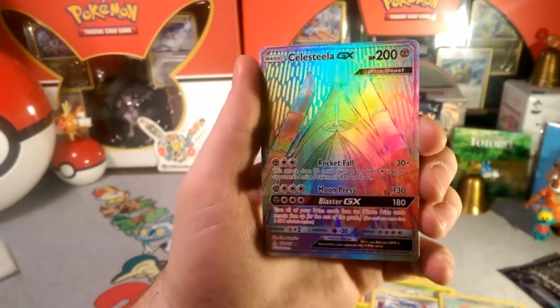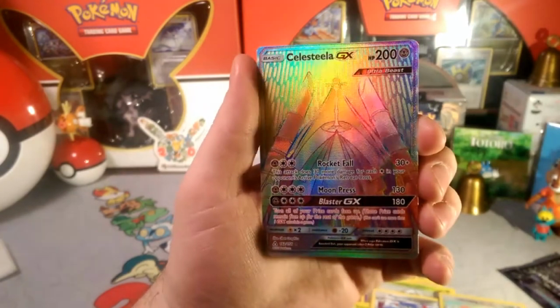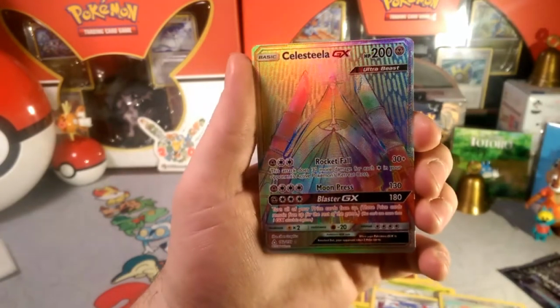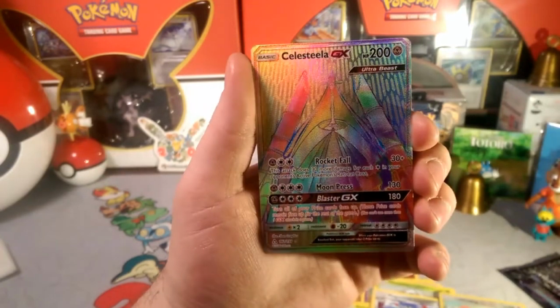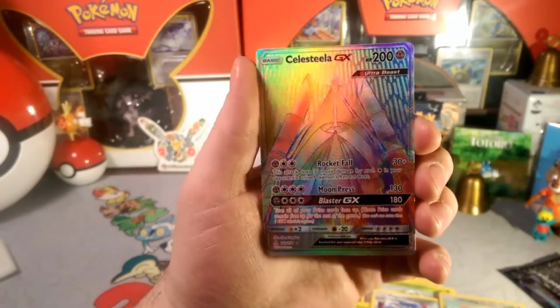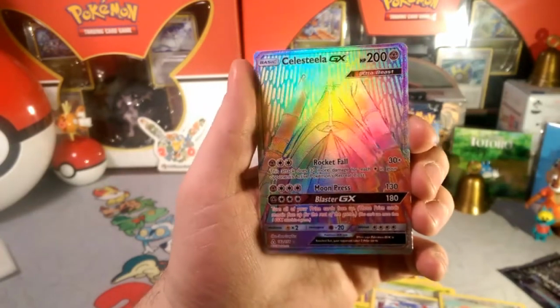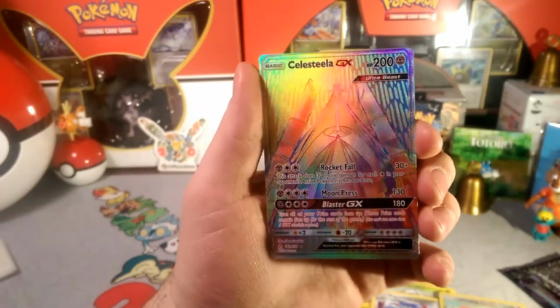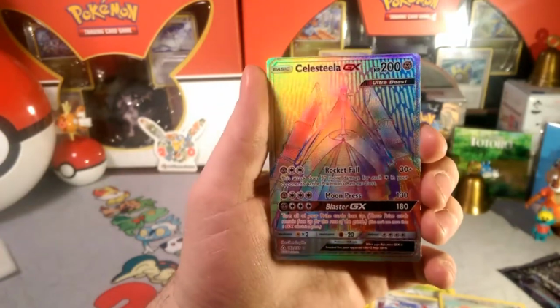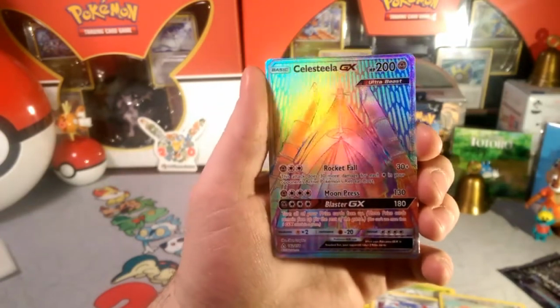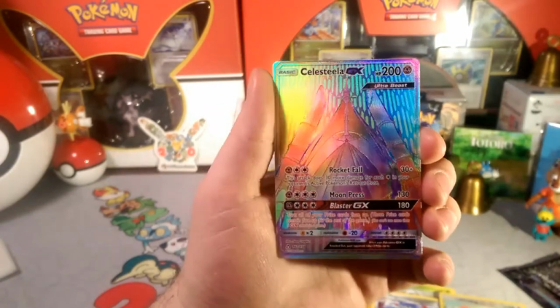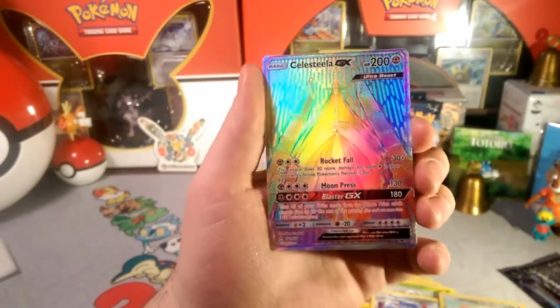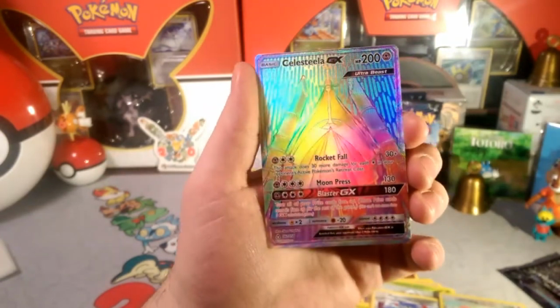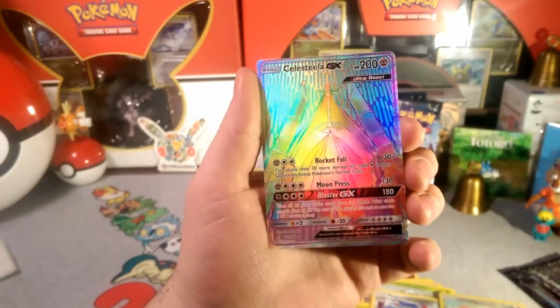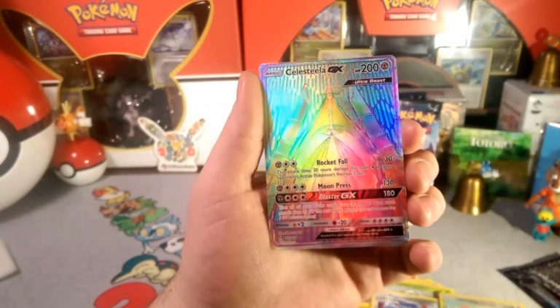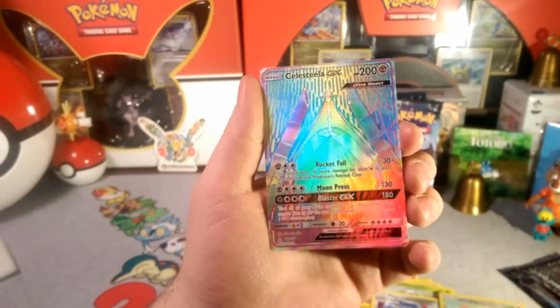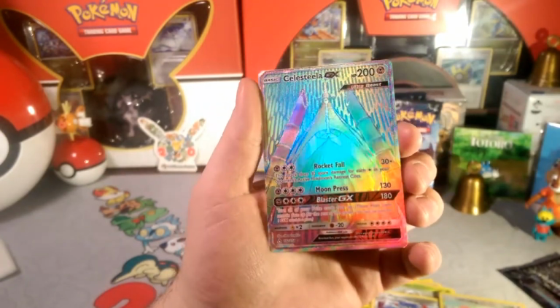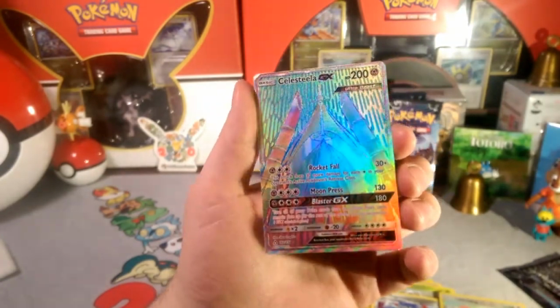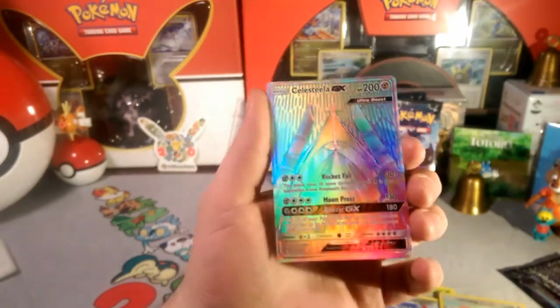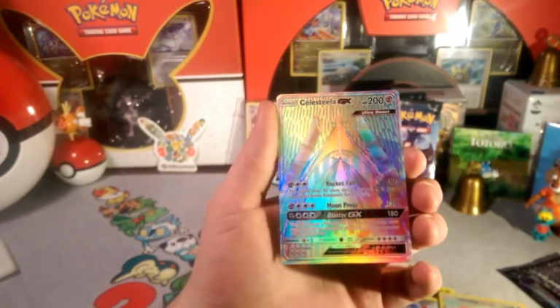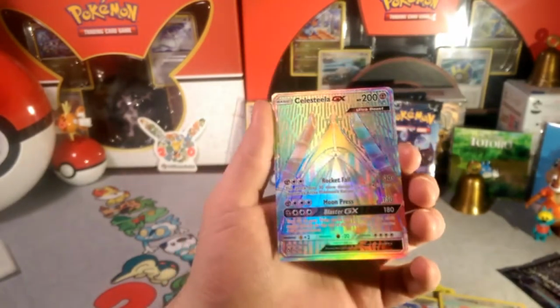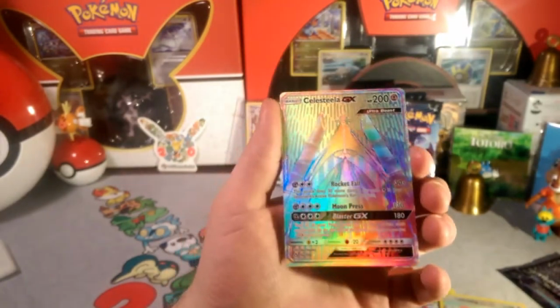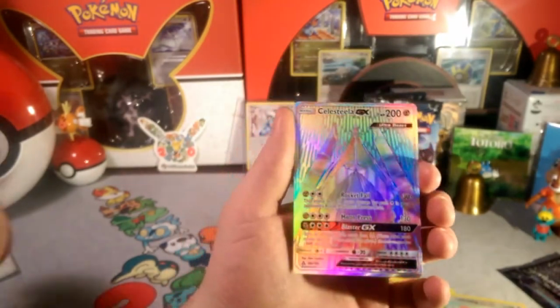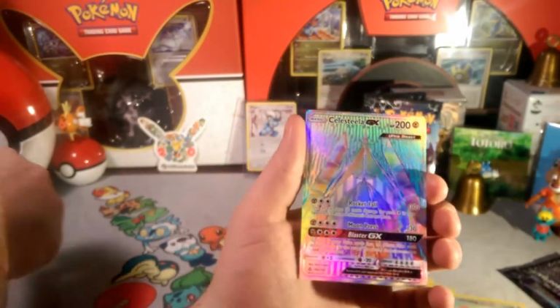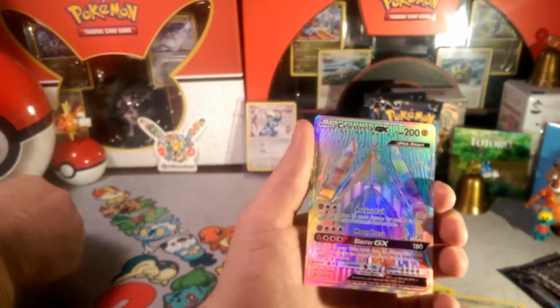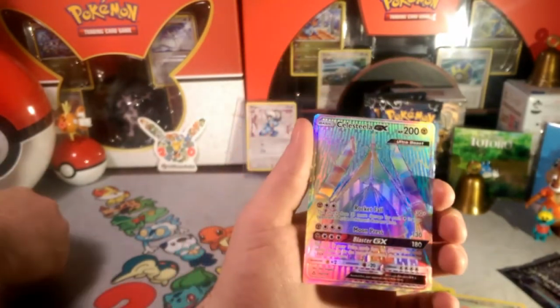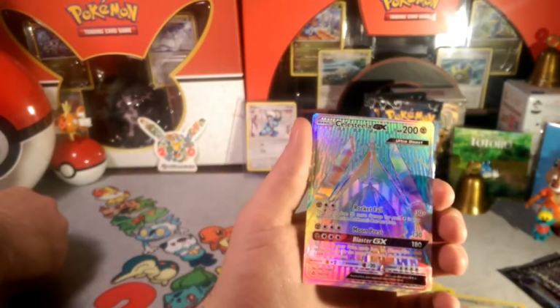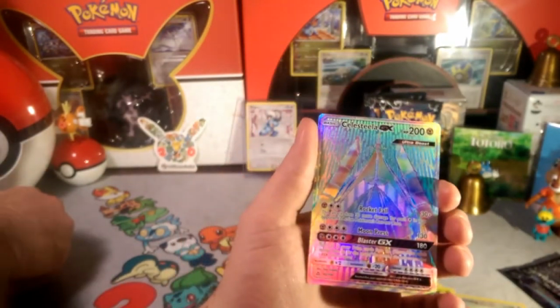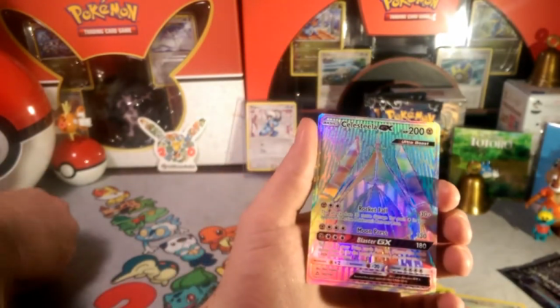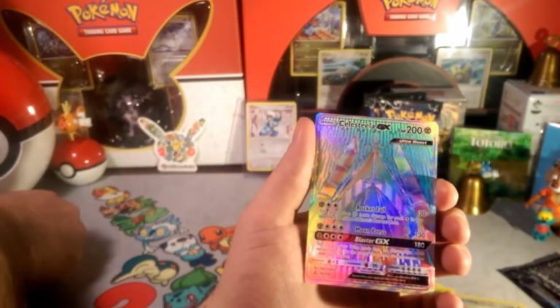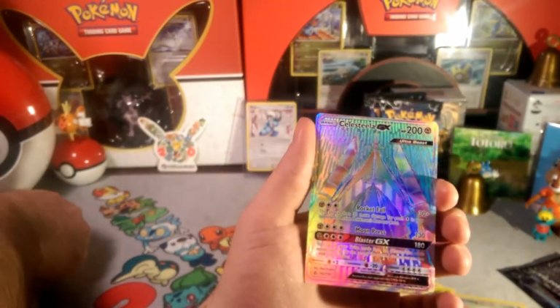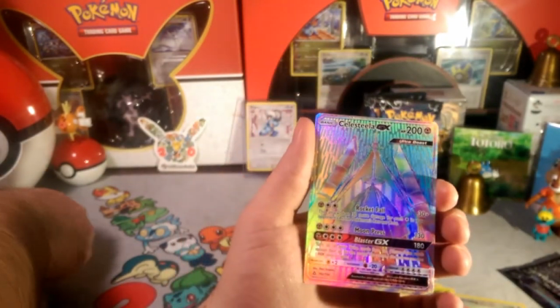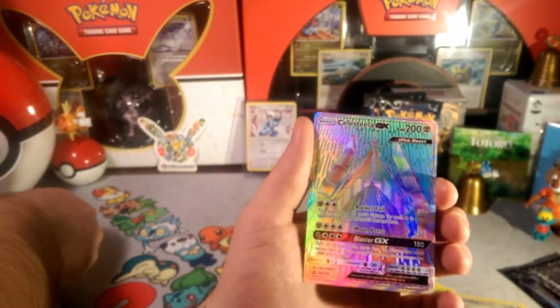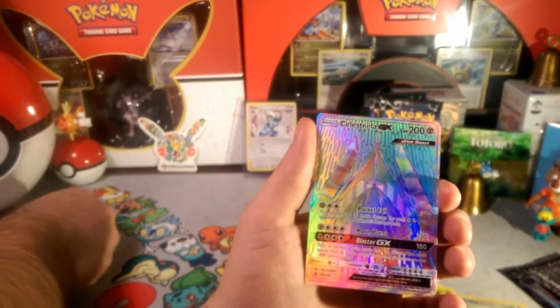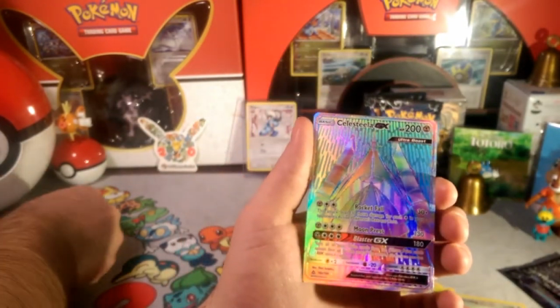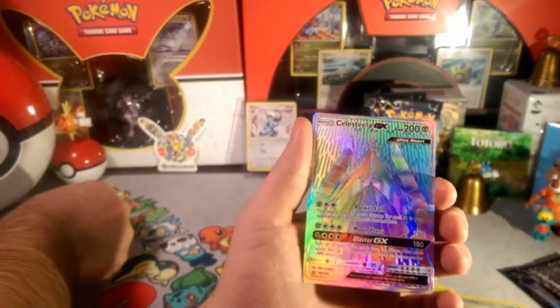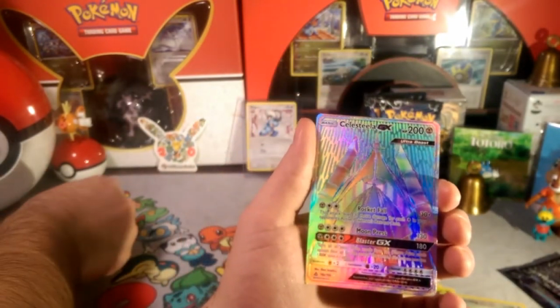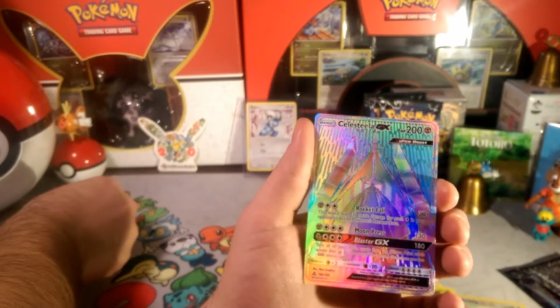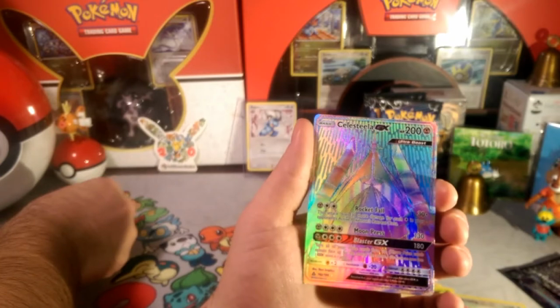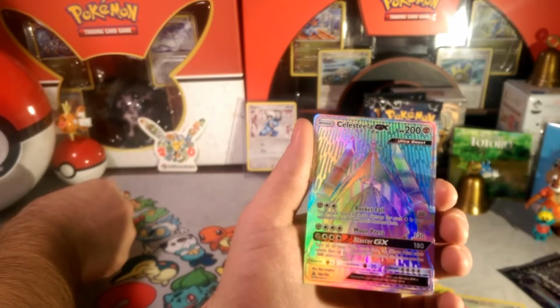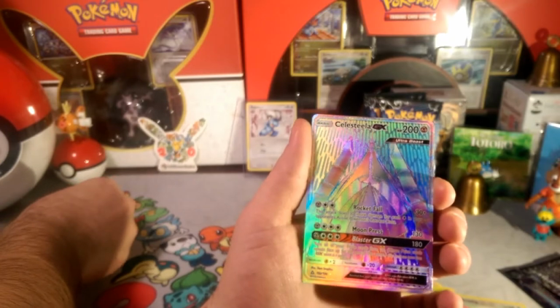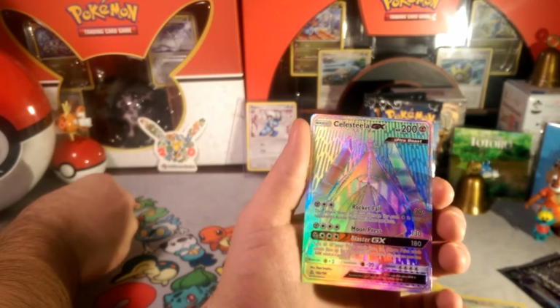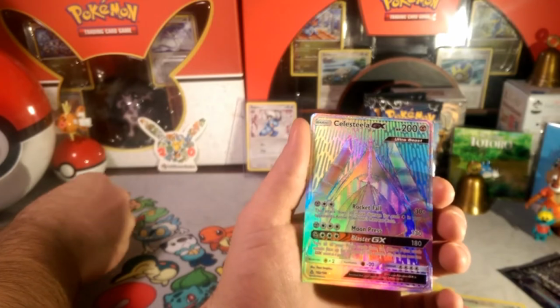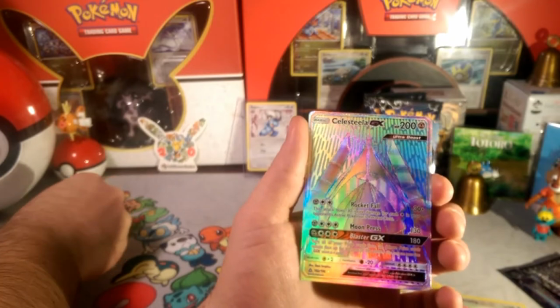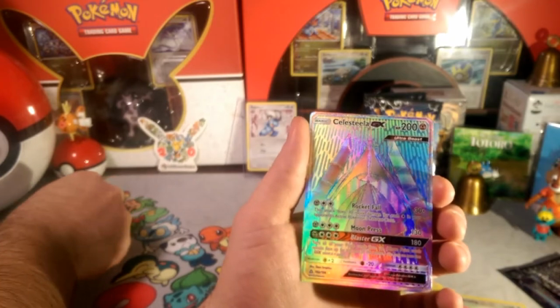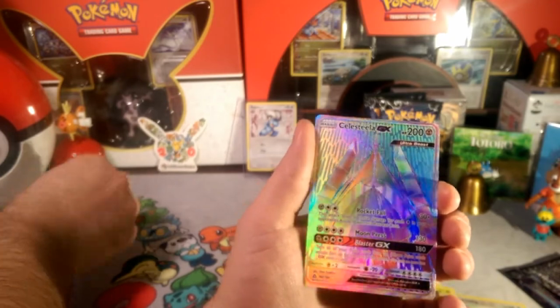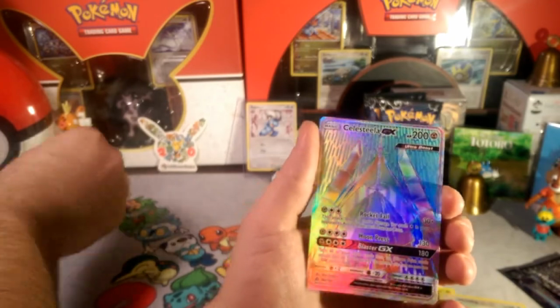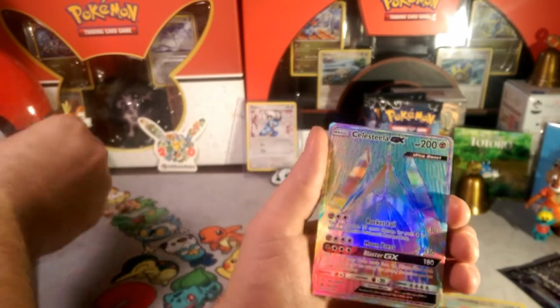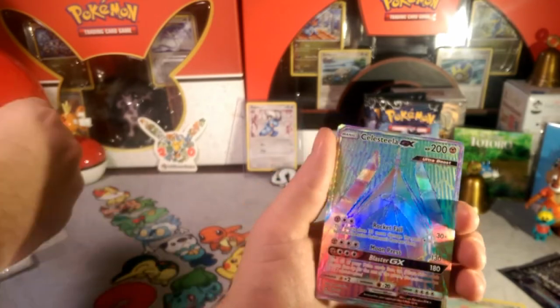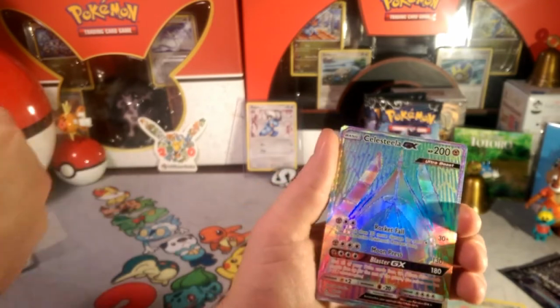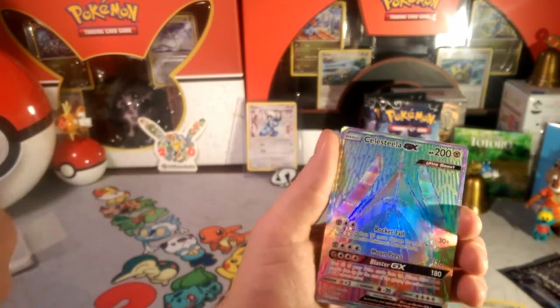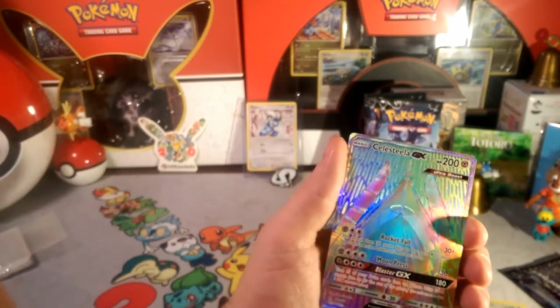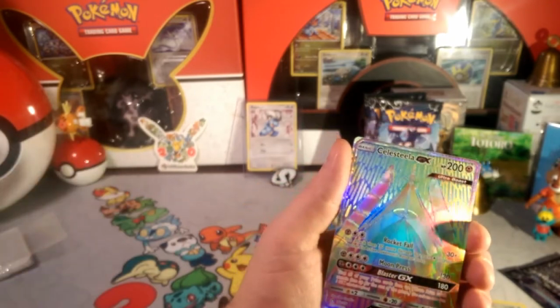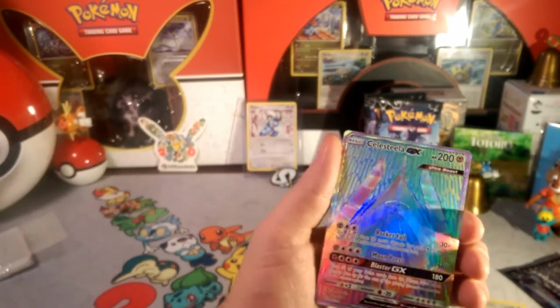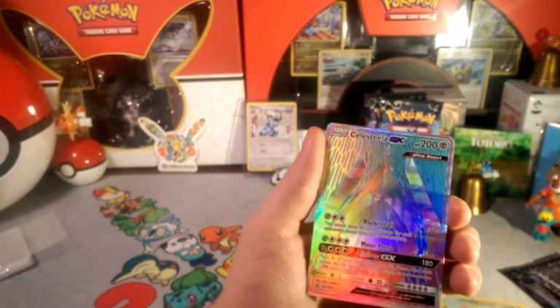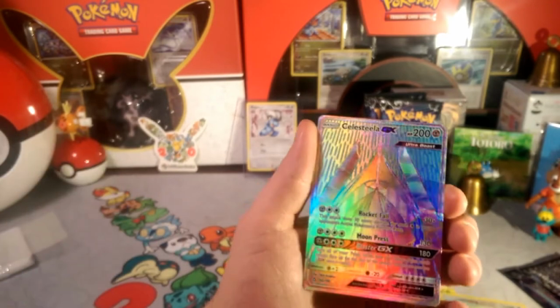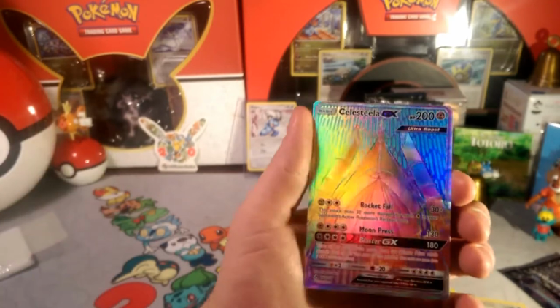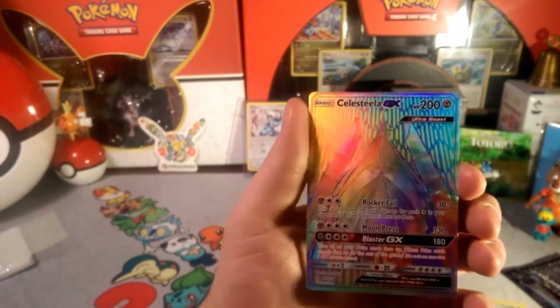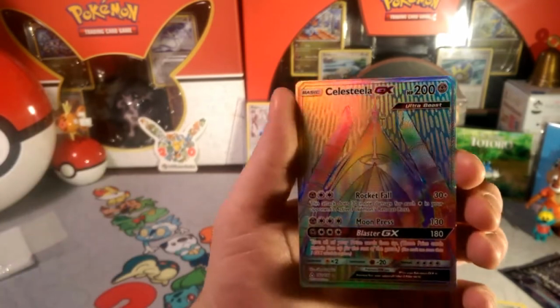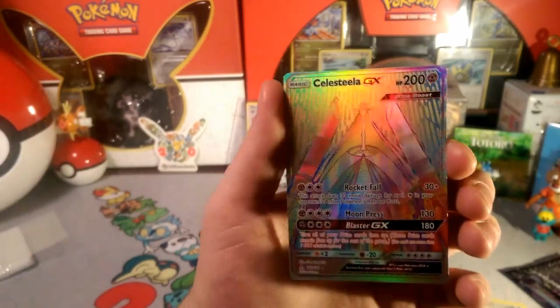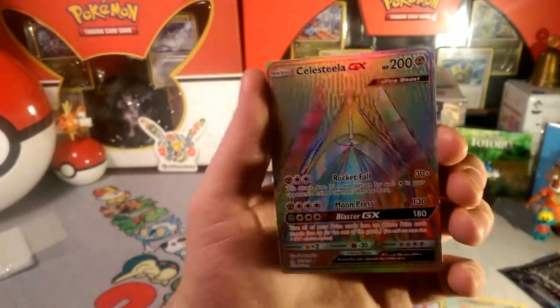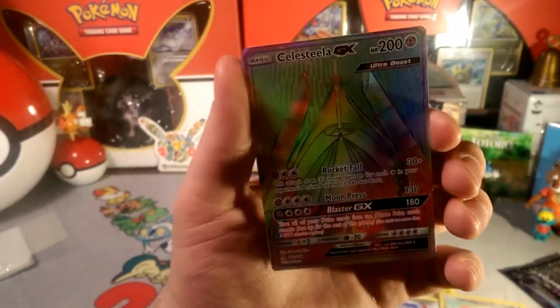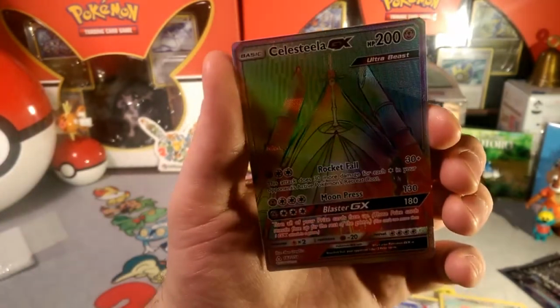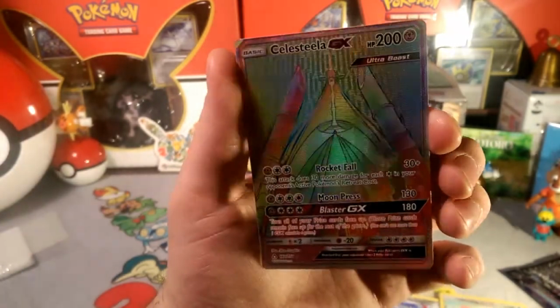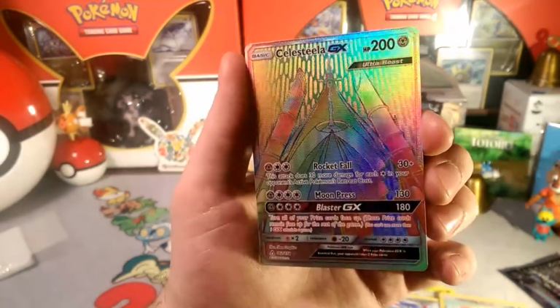And our rare is — oh, that's a beaut! I retro knew how to get good pulls: you have to talk bad about it first. That is a beautiful Celesteela GX, guys!